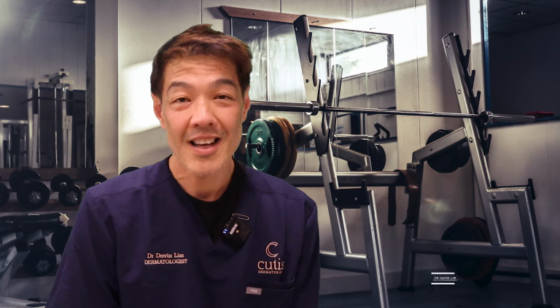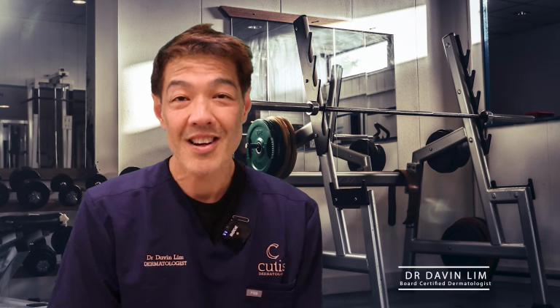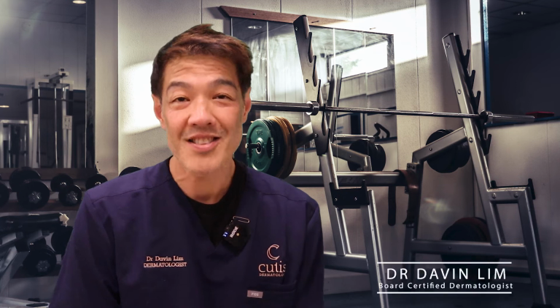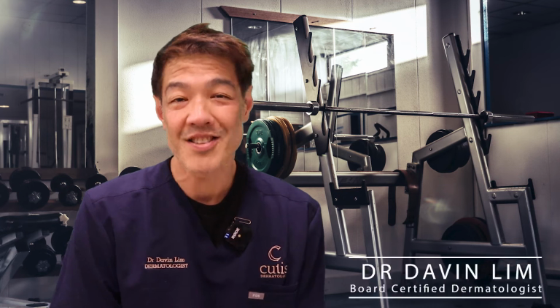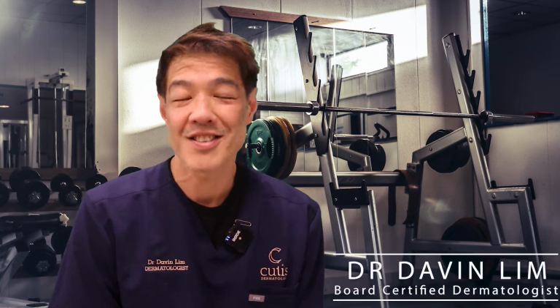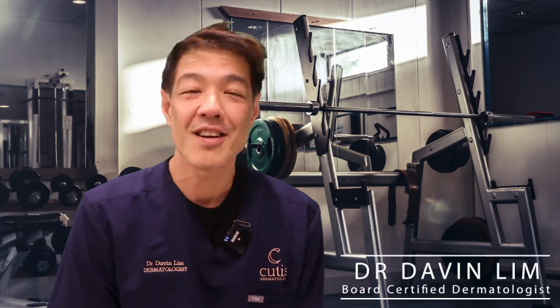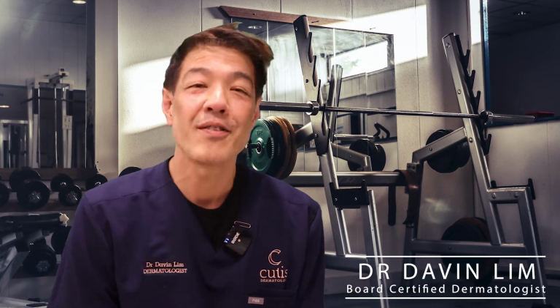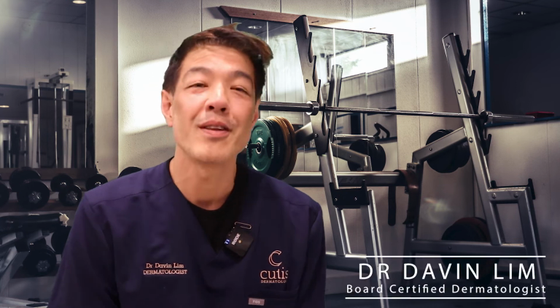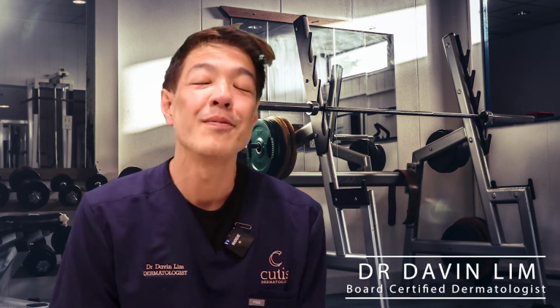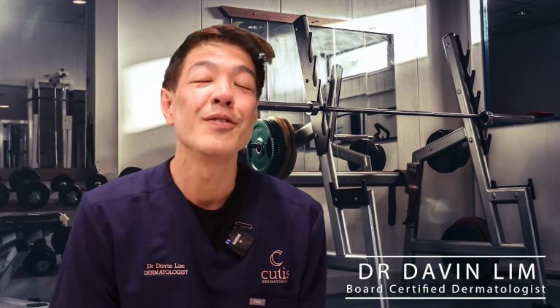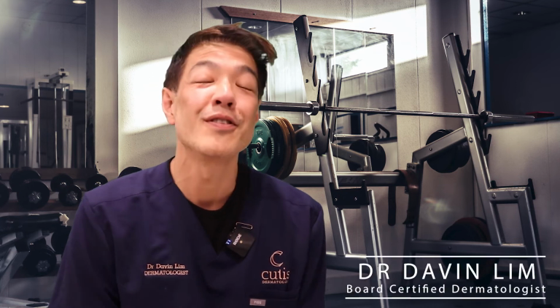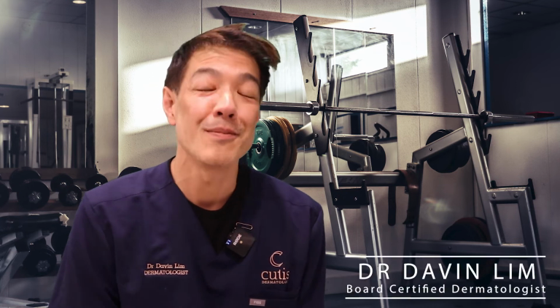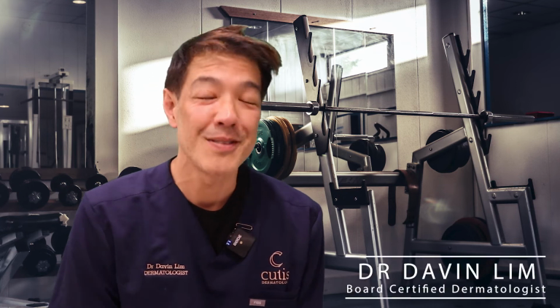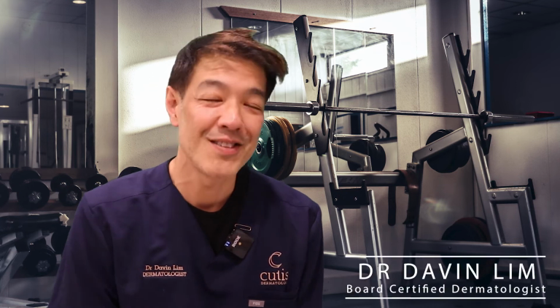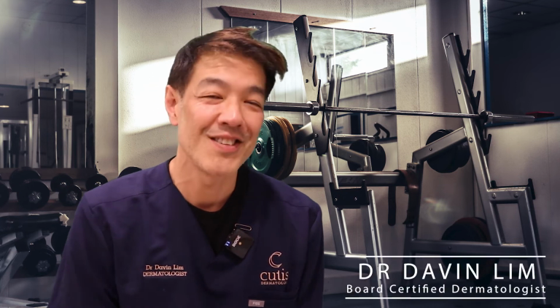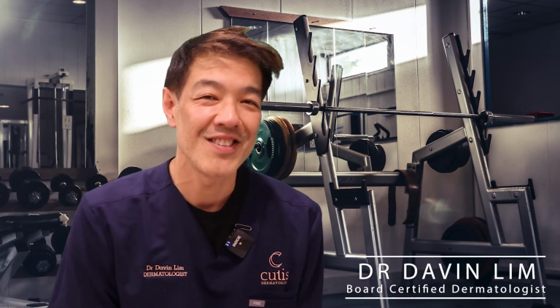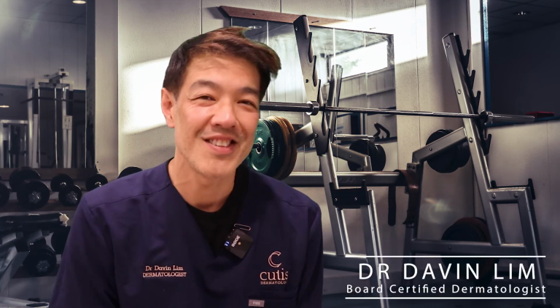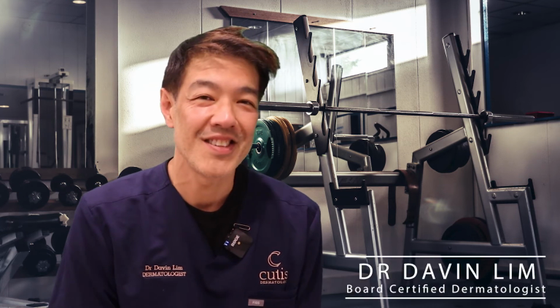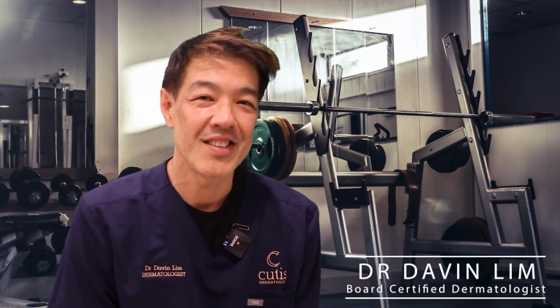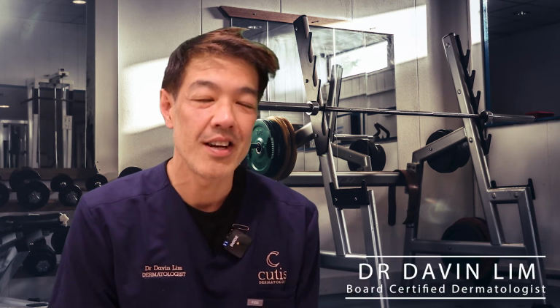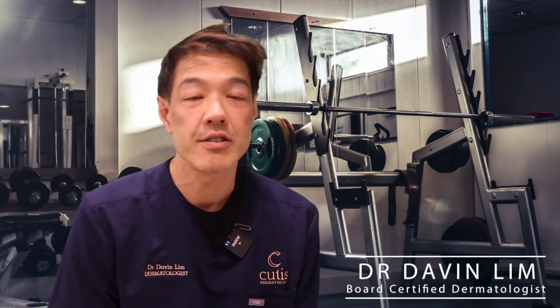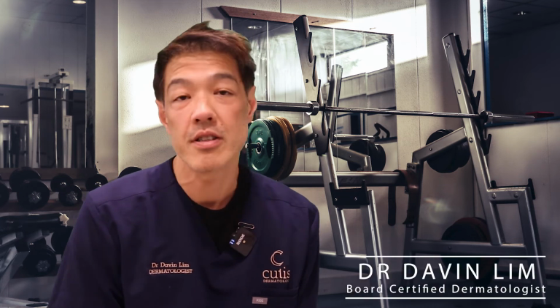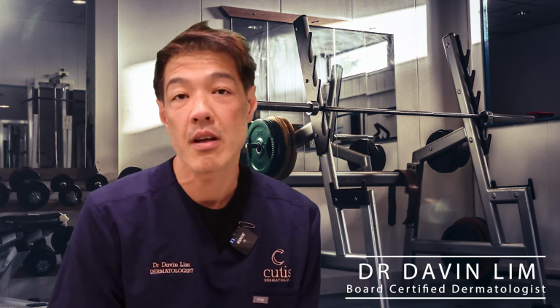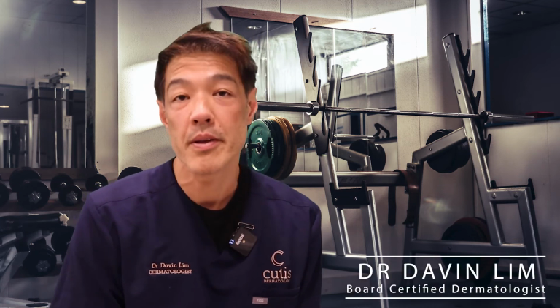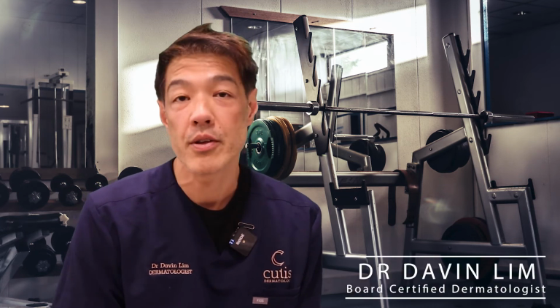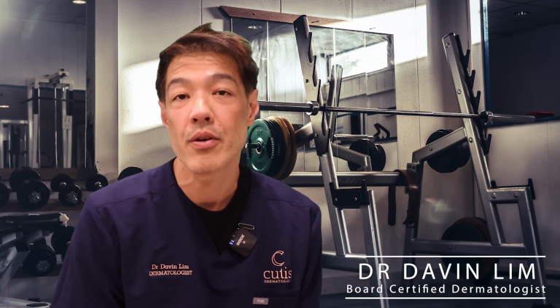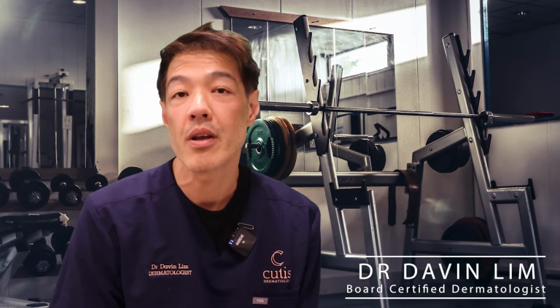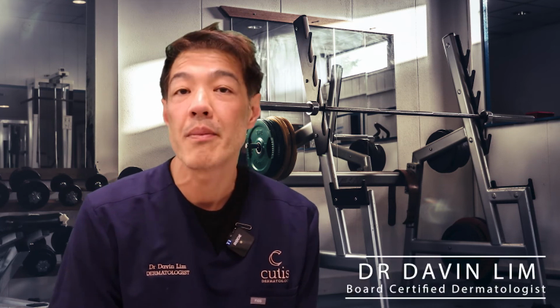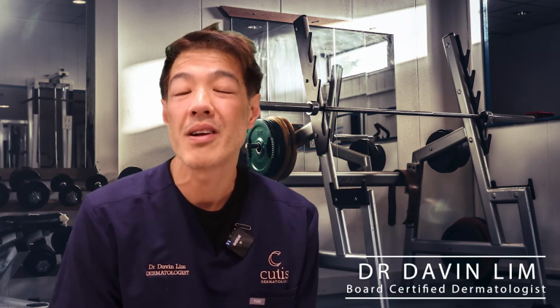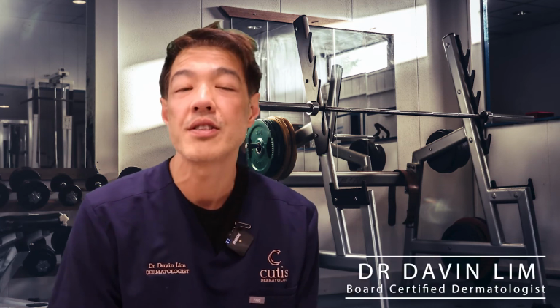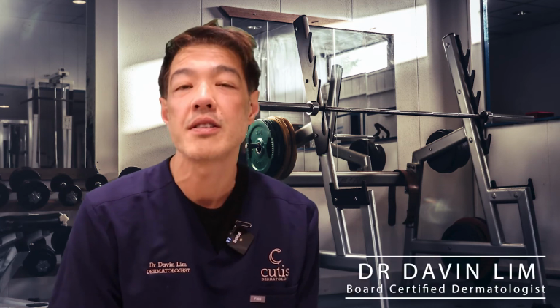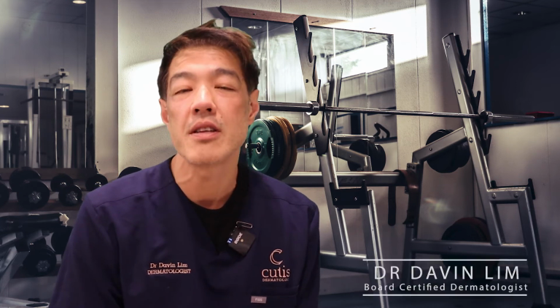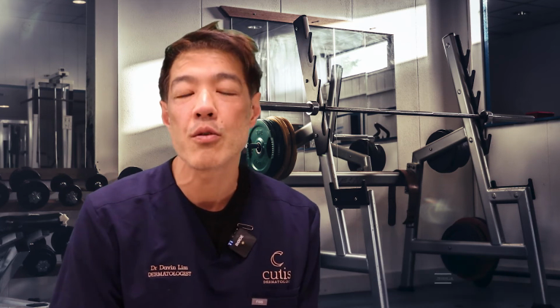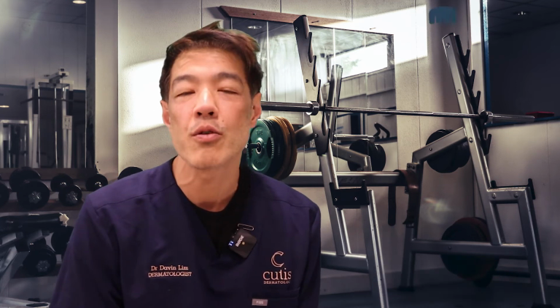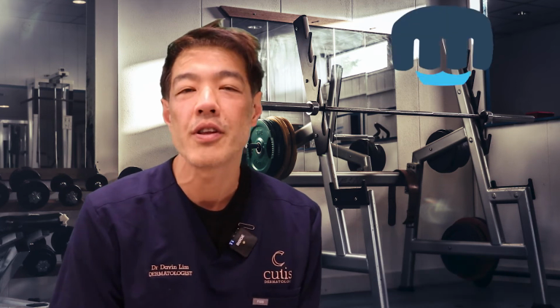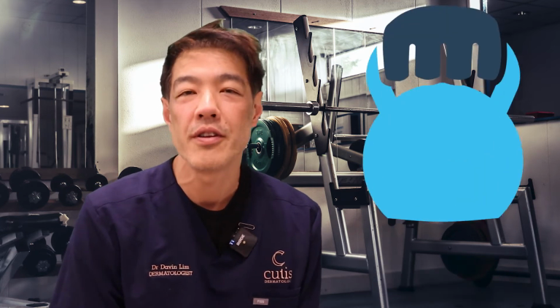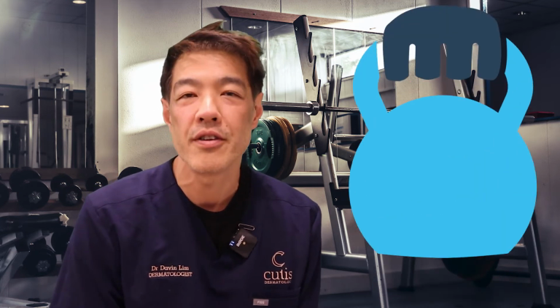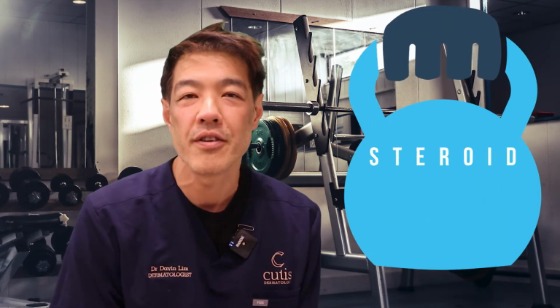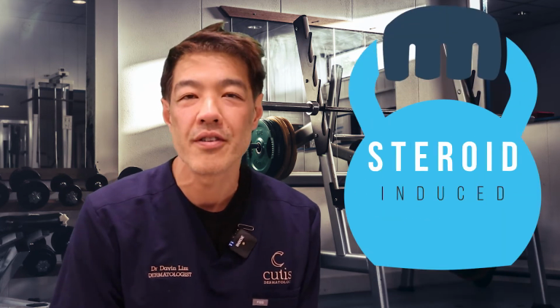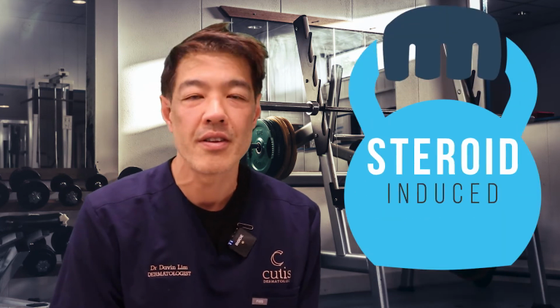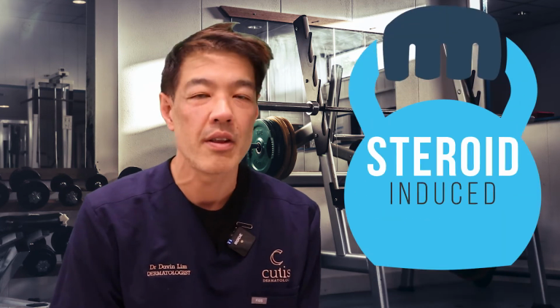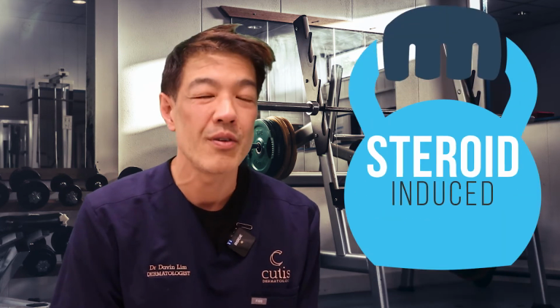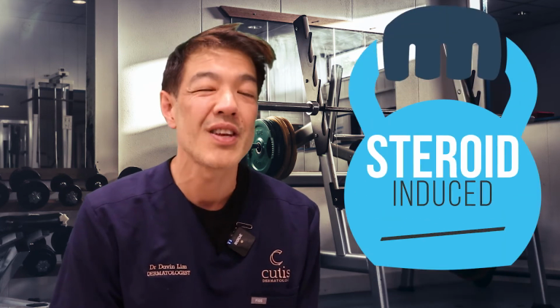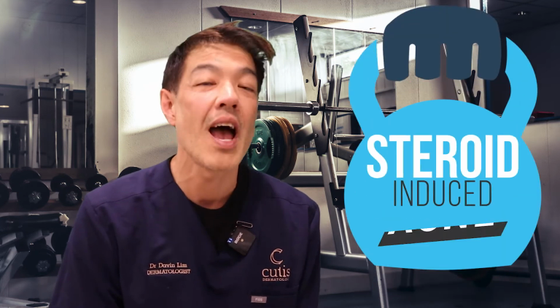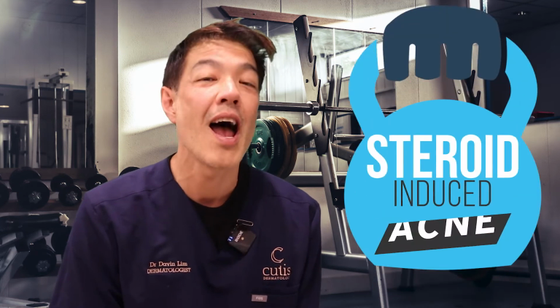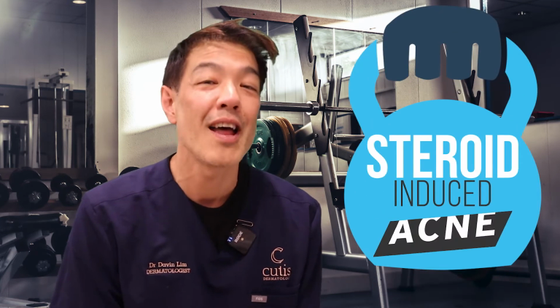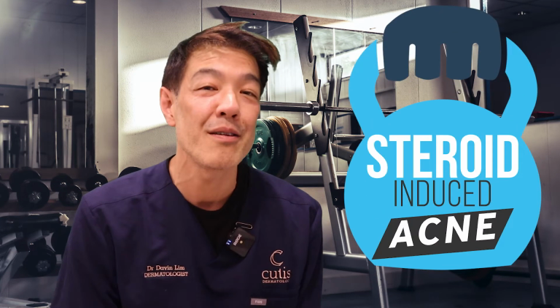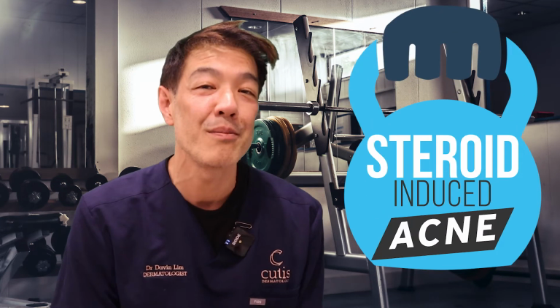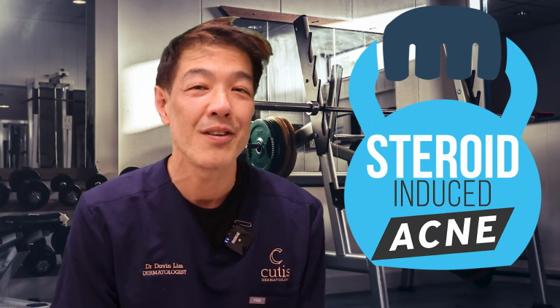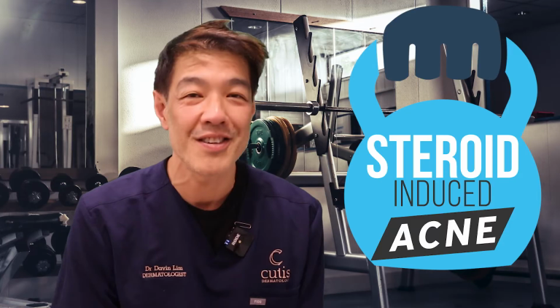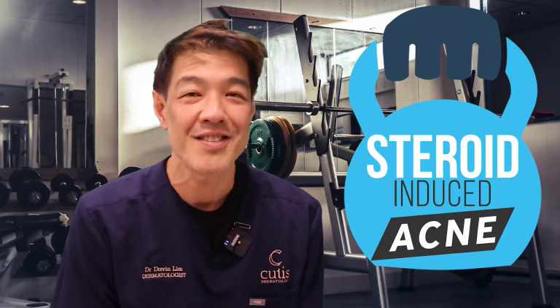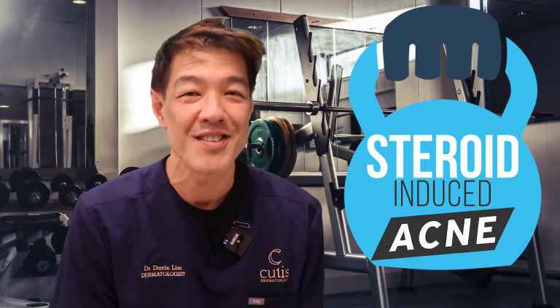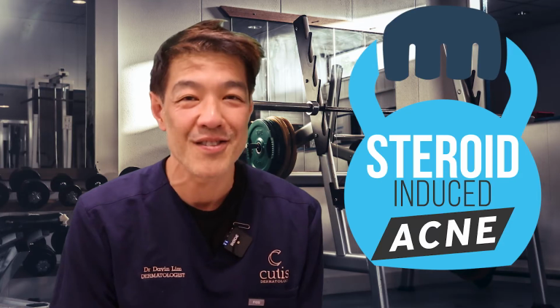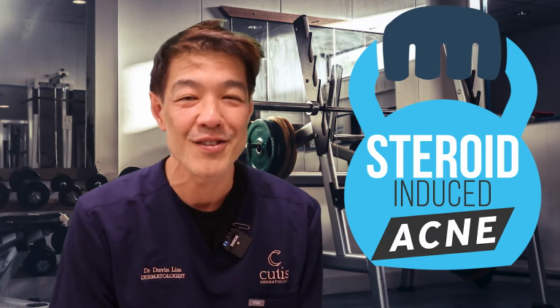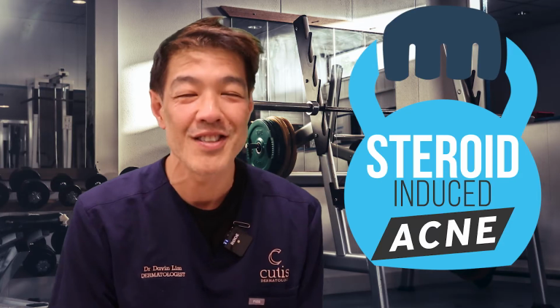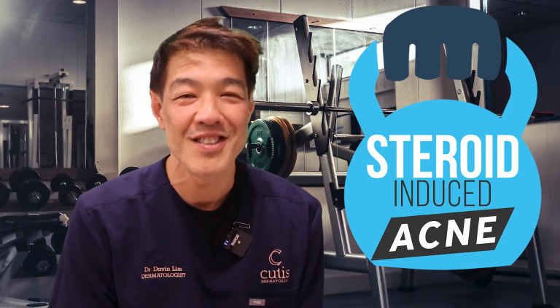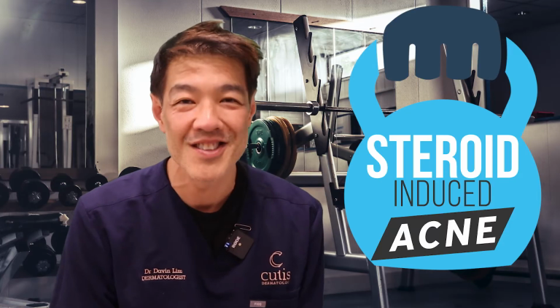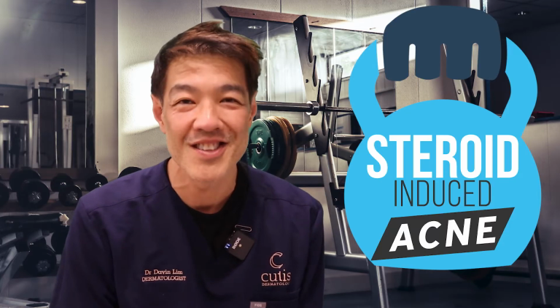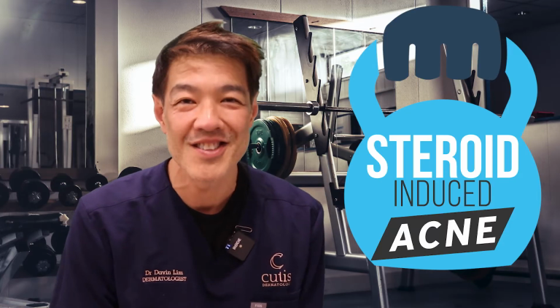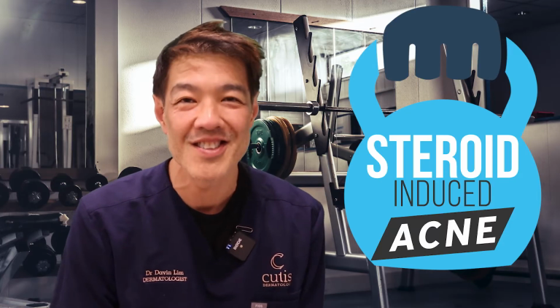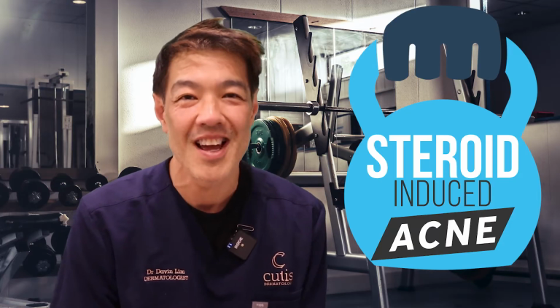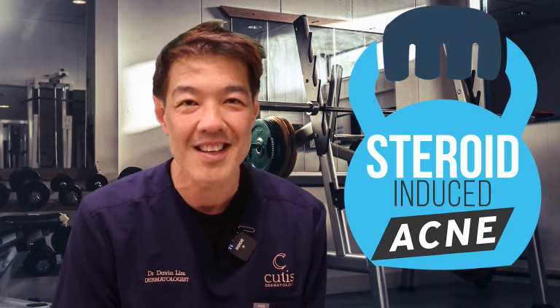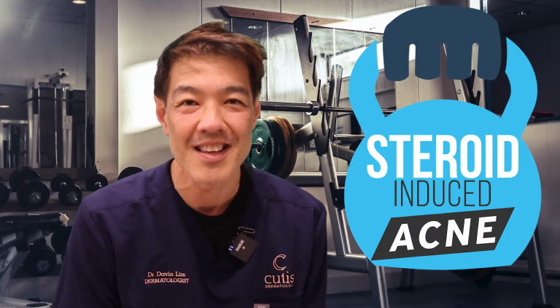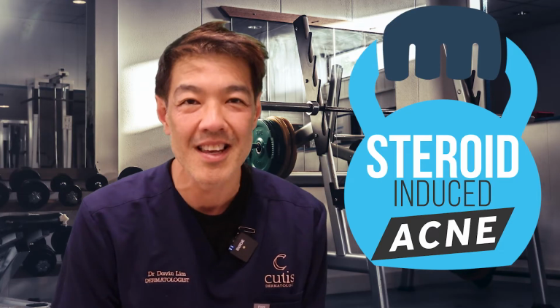Hey guys, Dr. Davenly, dermatologist. Today I'll be talking about steroid-induced, in other words, anabolic steroid-induced acne.